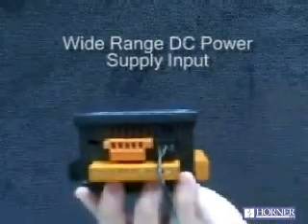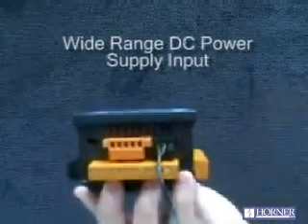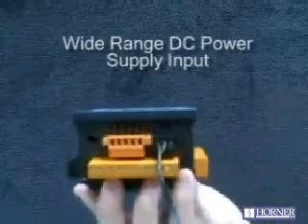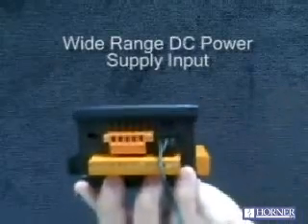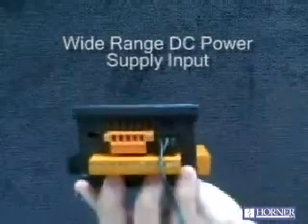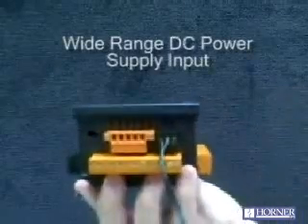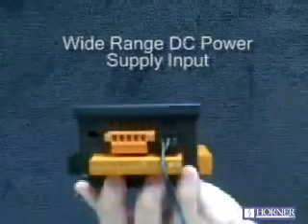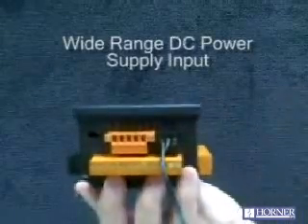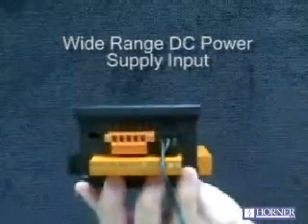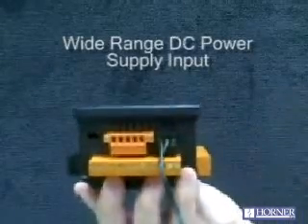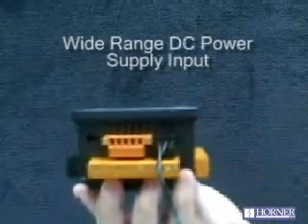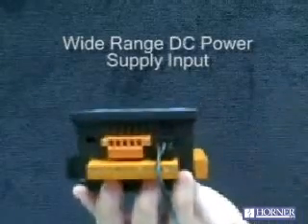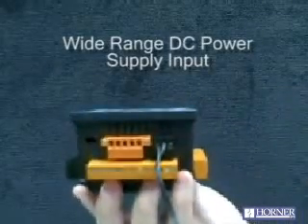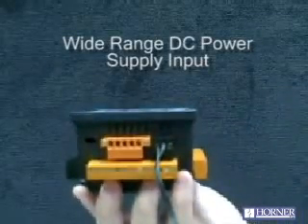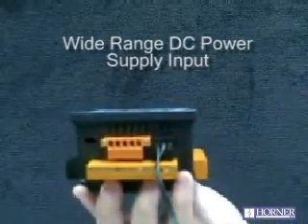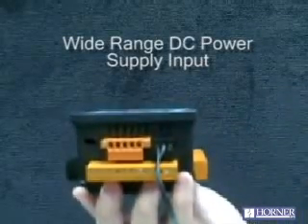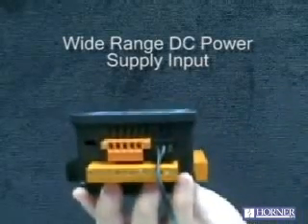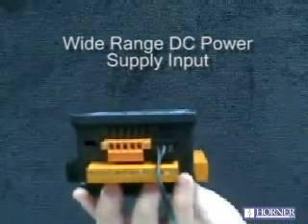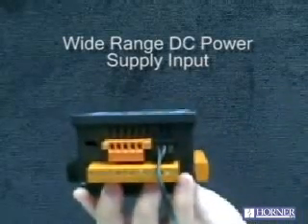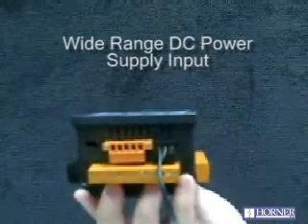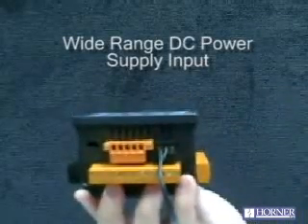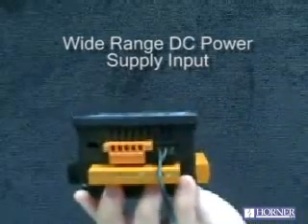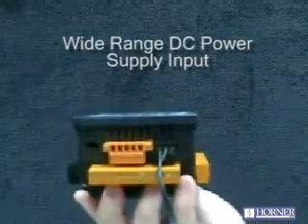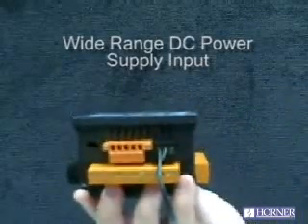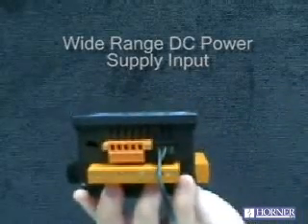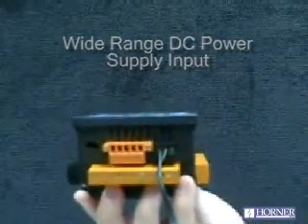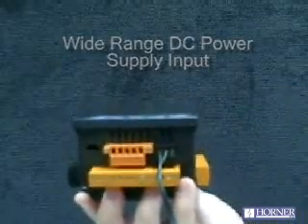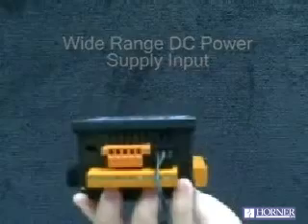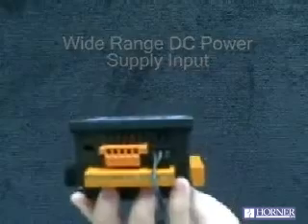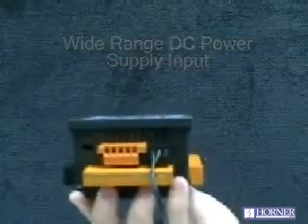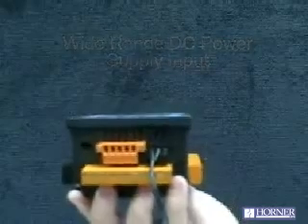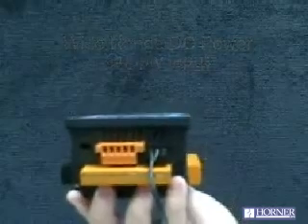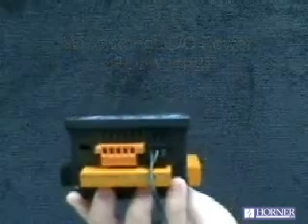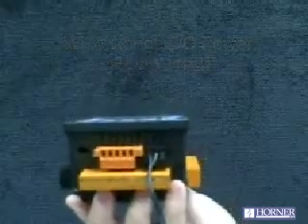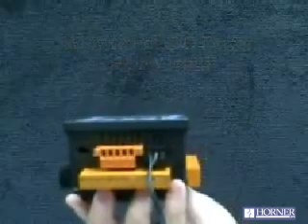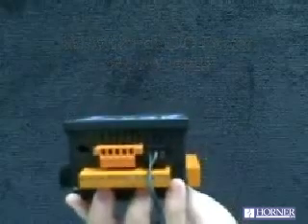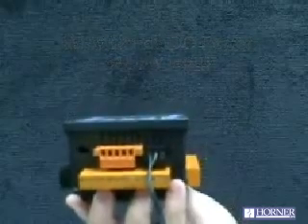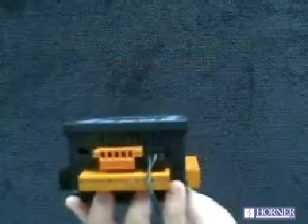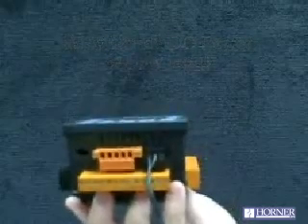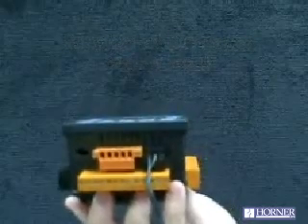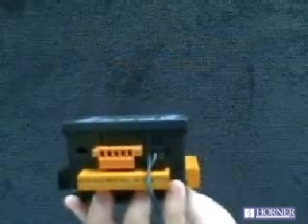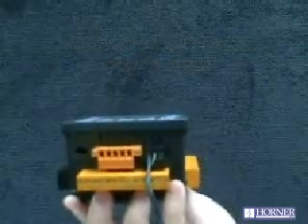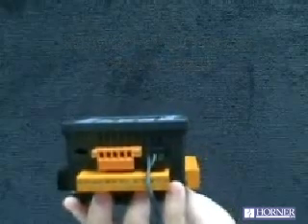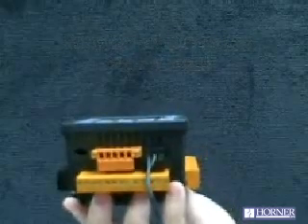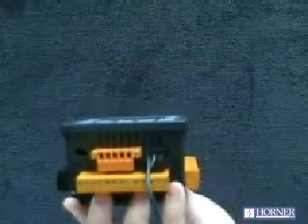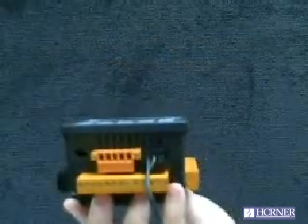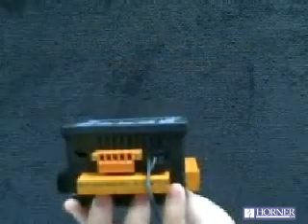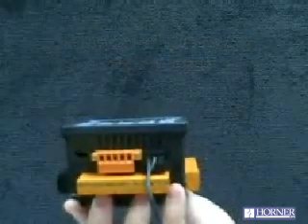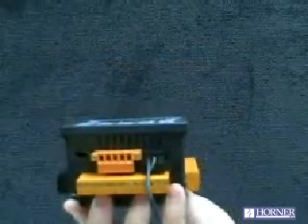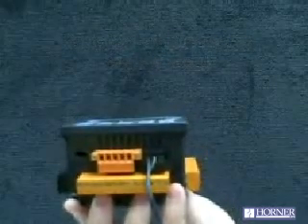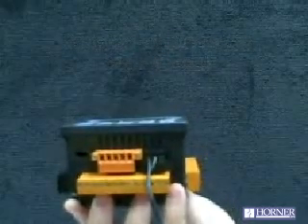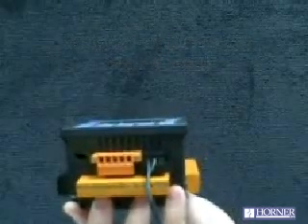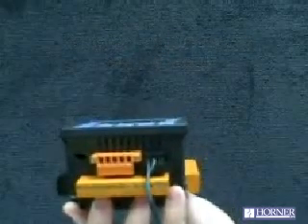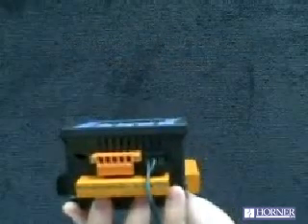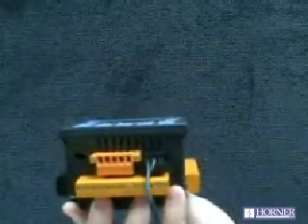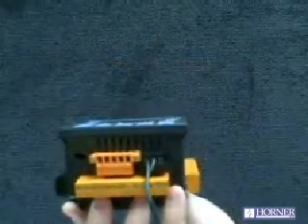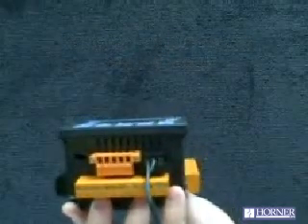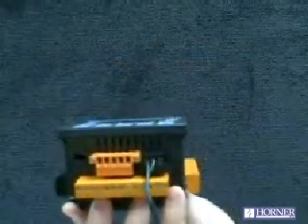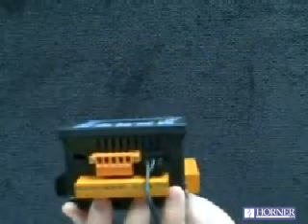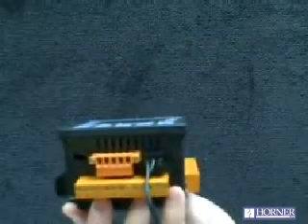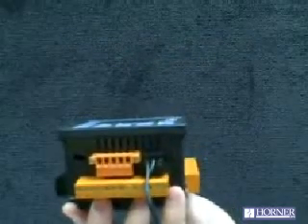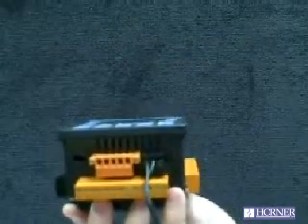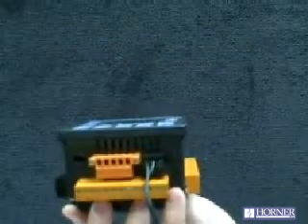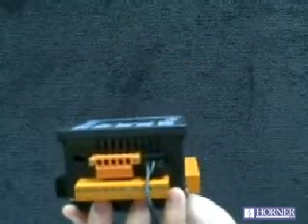The XLE also features a wide range DC input for power supply, anywhere from 10 to 30 volts DC, so that it's compatible with both 12-volt and 24-volt systems.